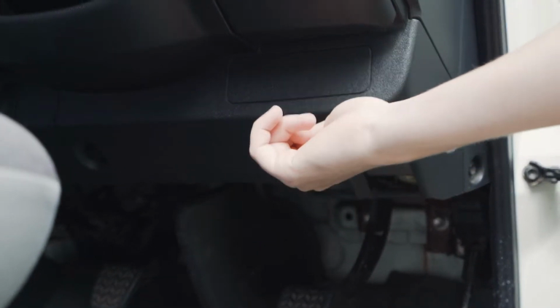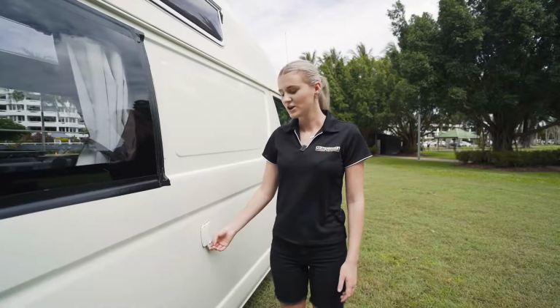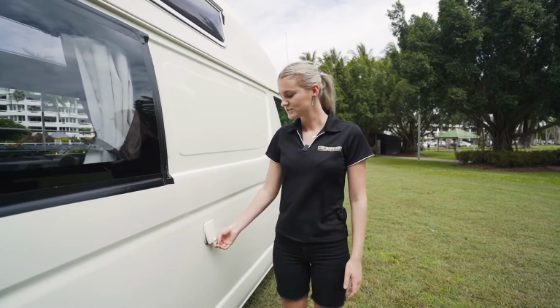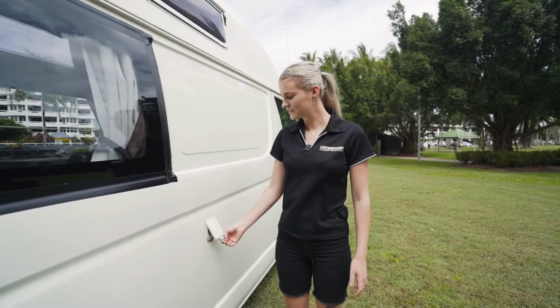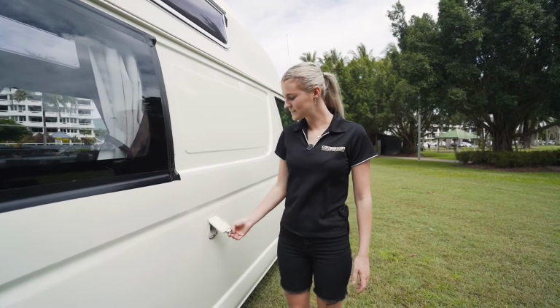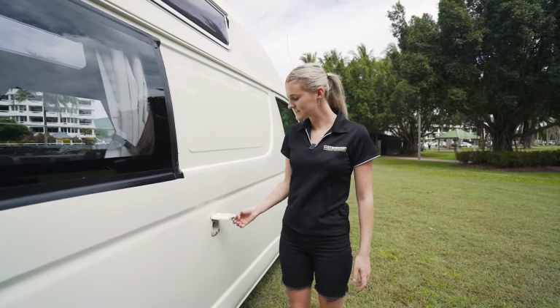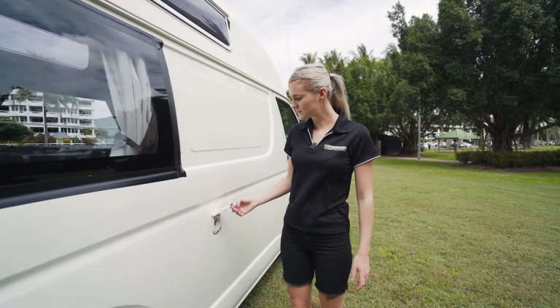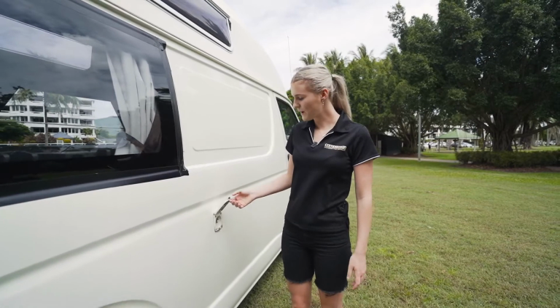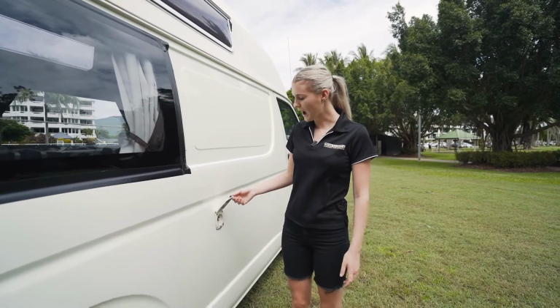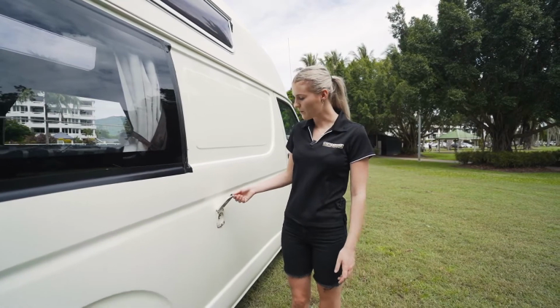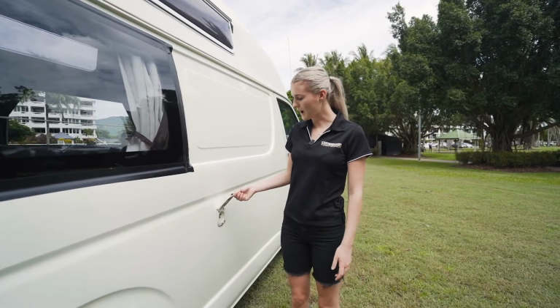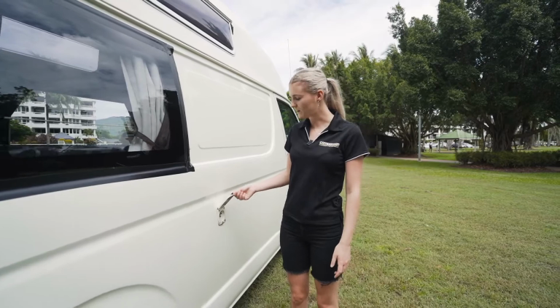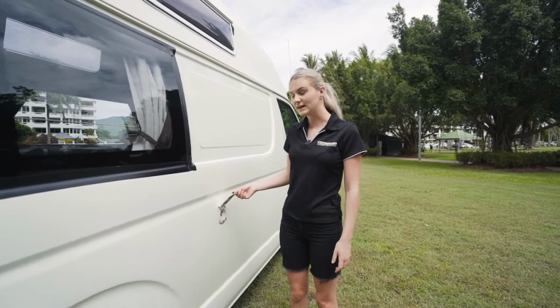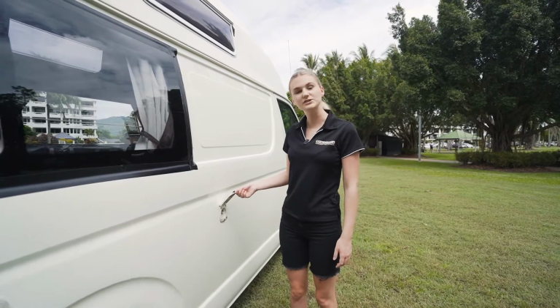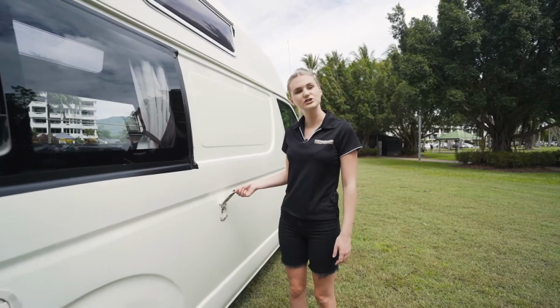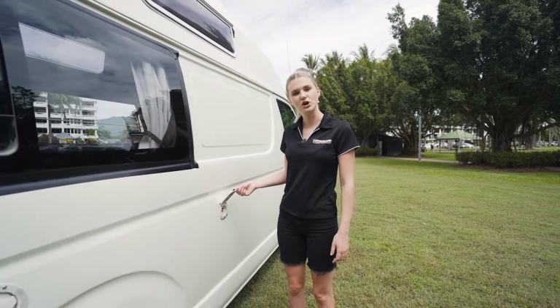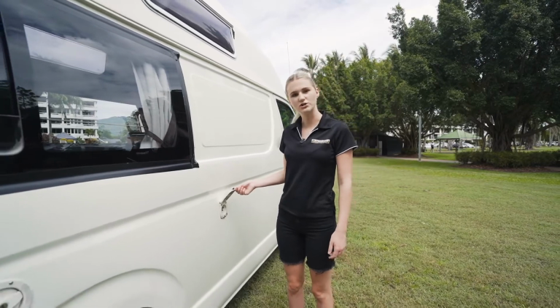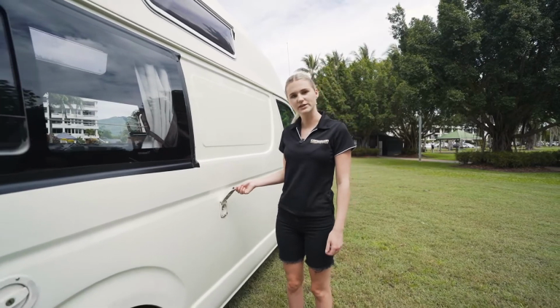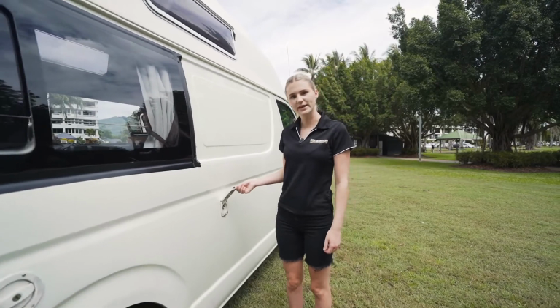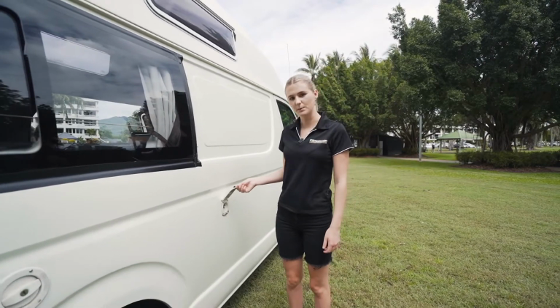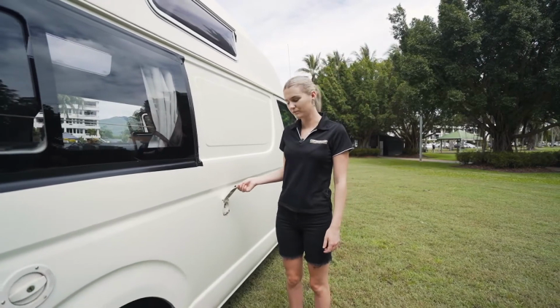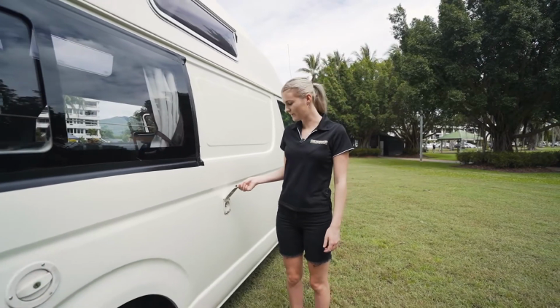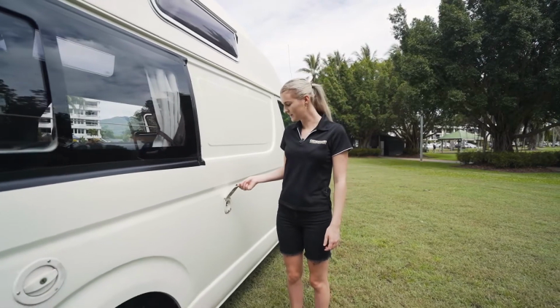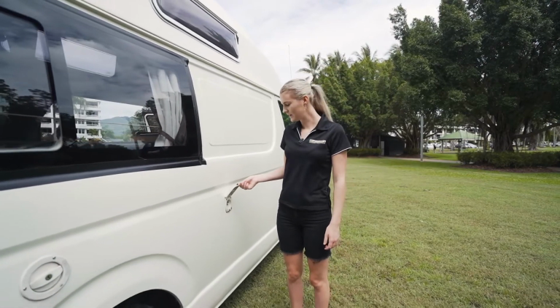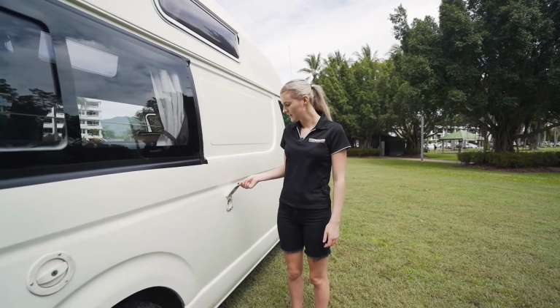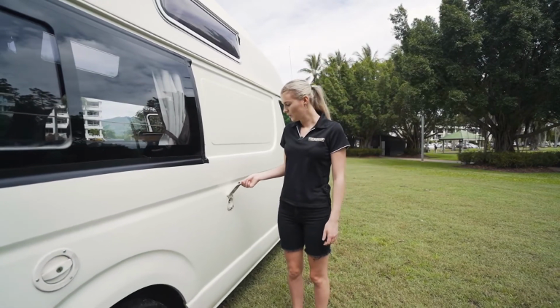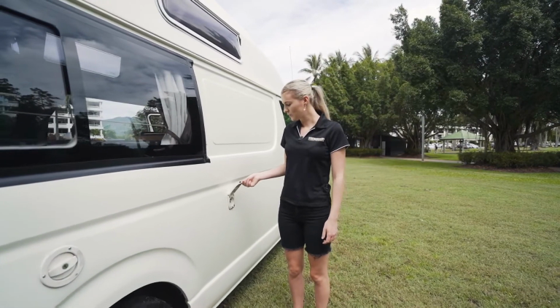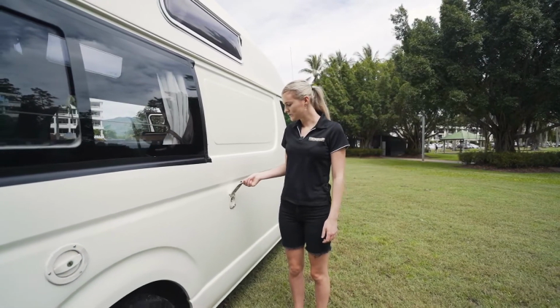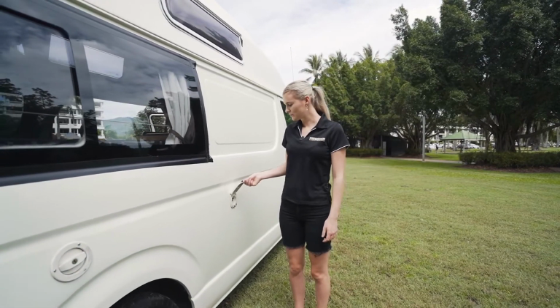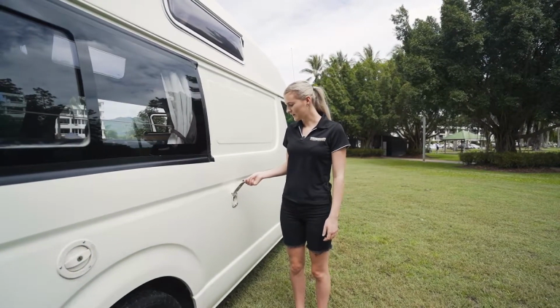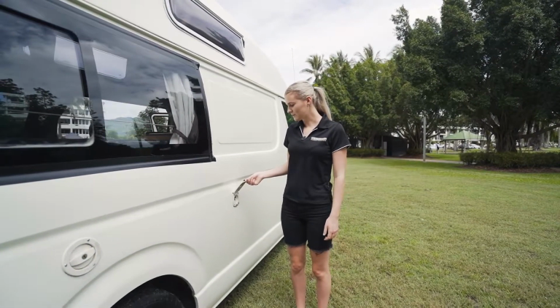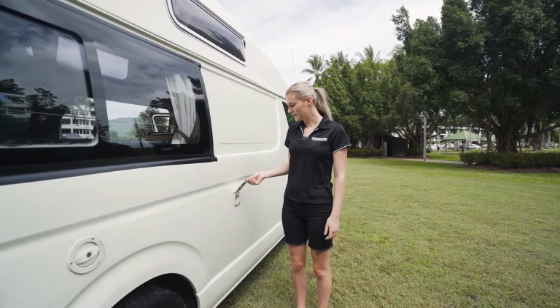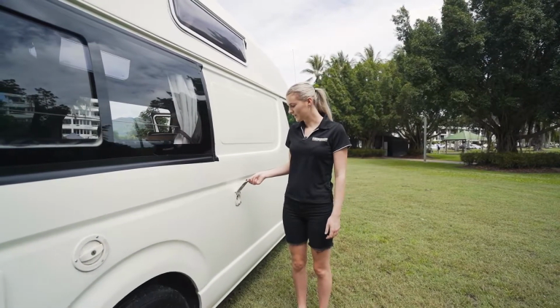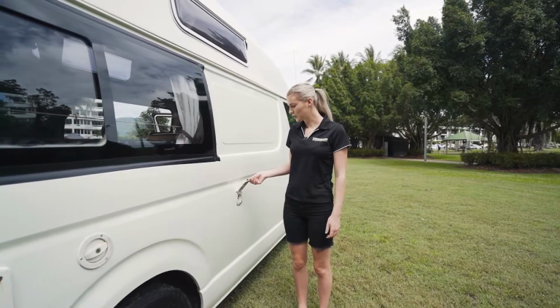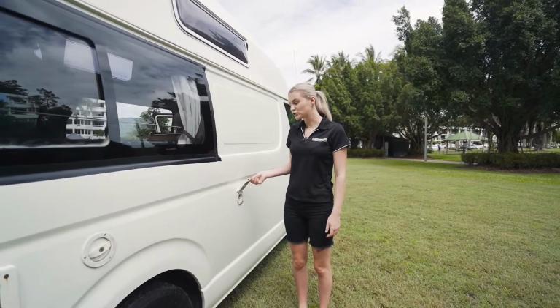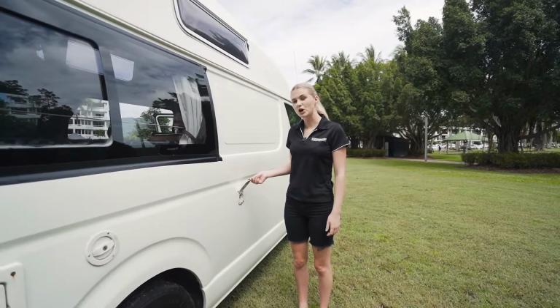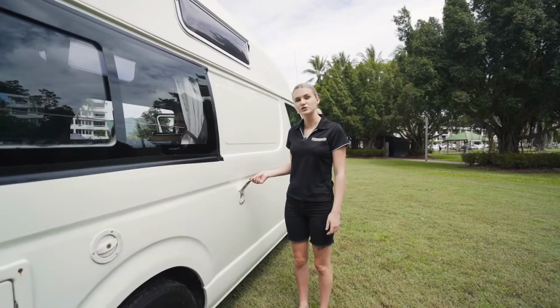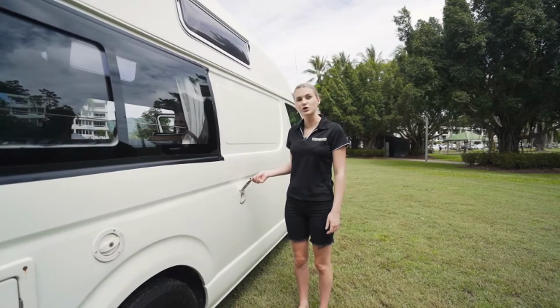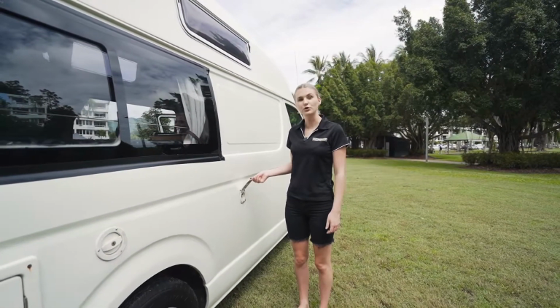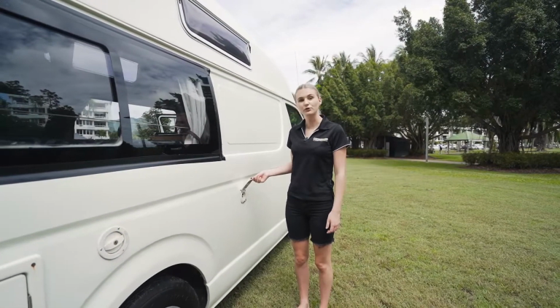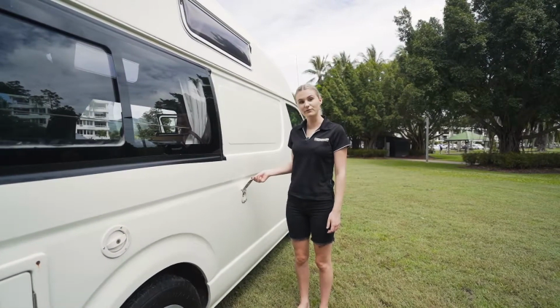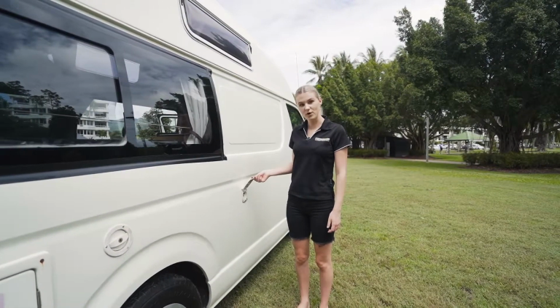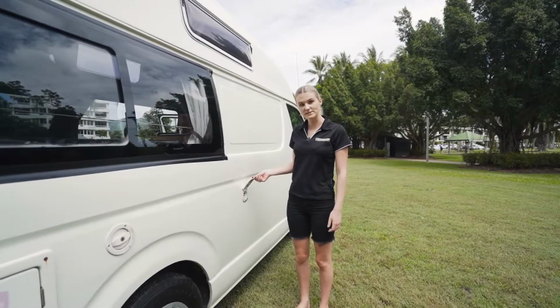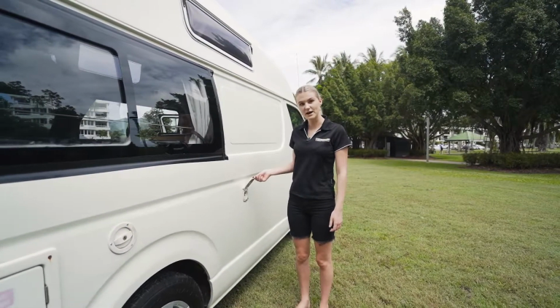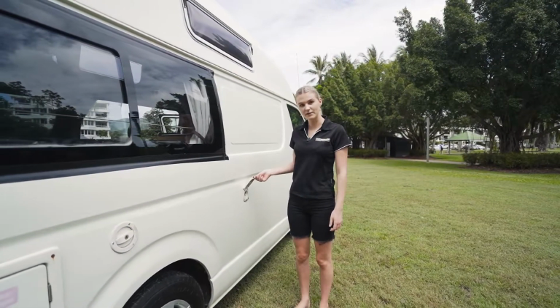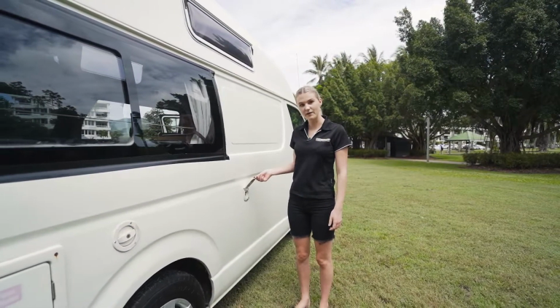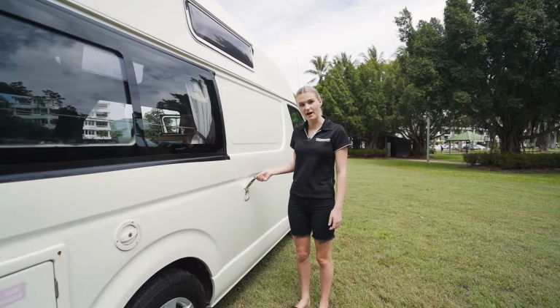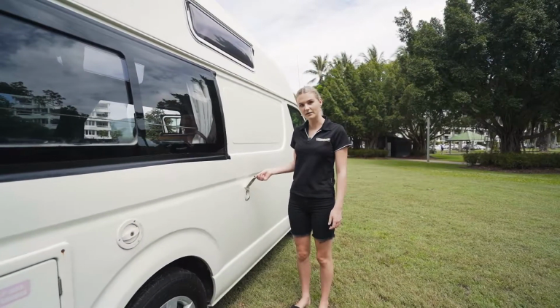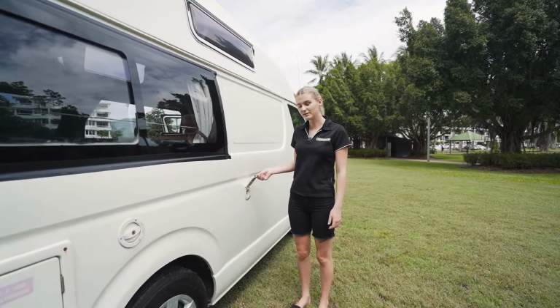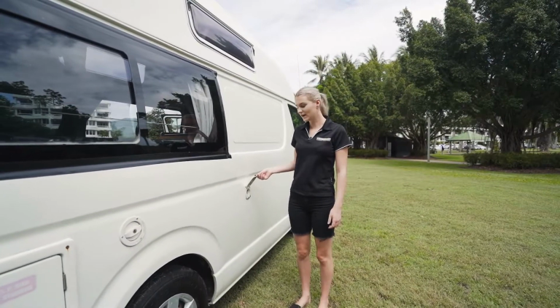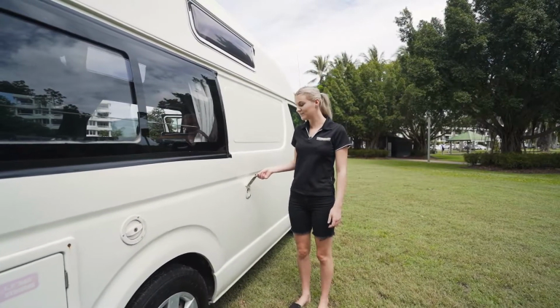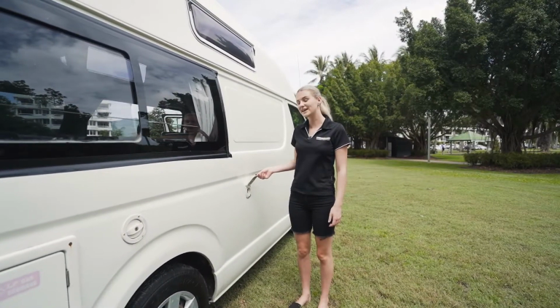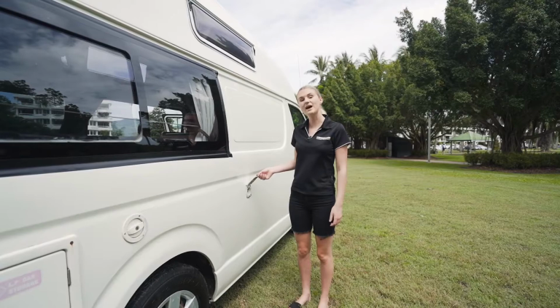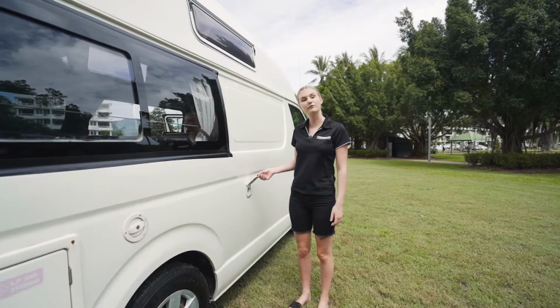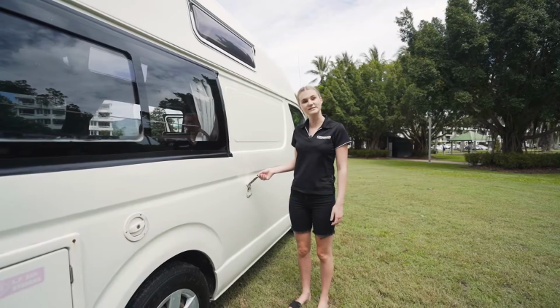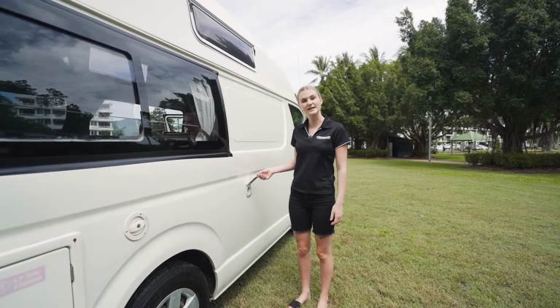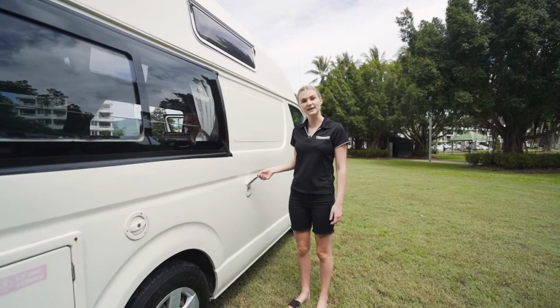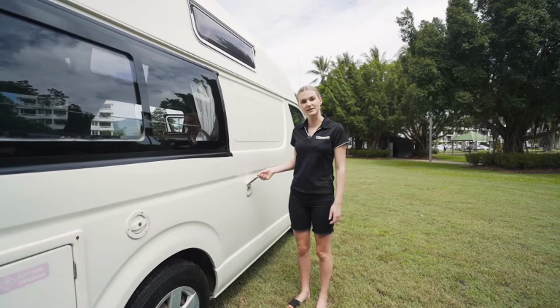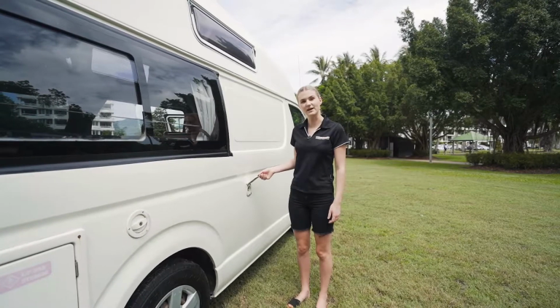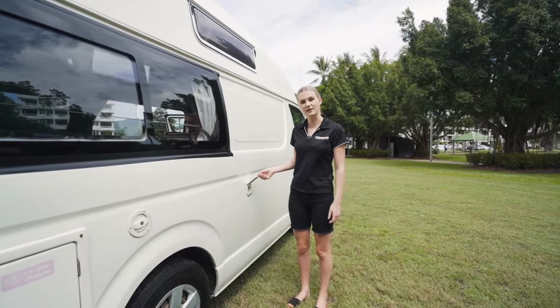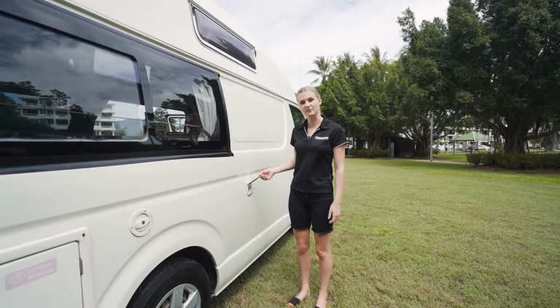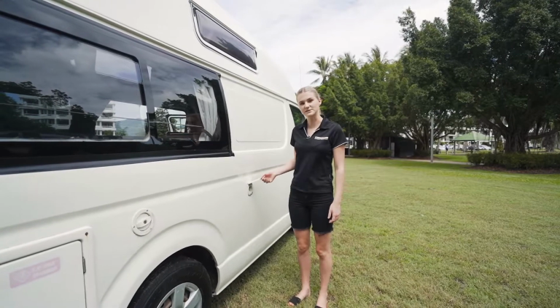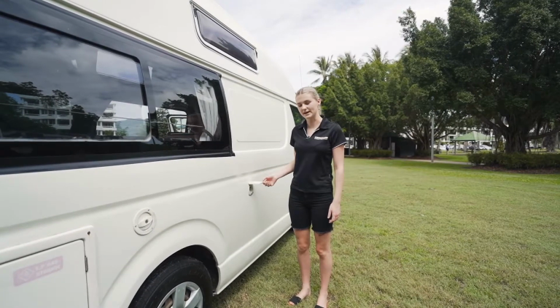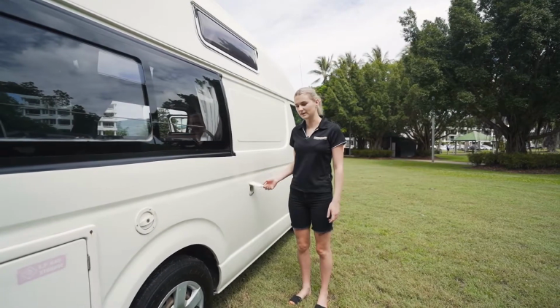This is the power outlet to charge the camper van. We do recommend that you charge it on your first night of hire and then every second night after that.